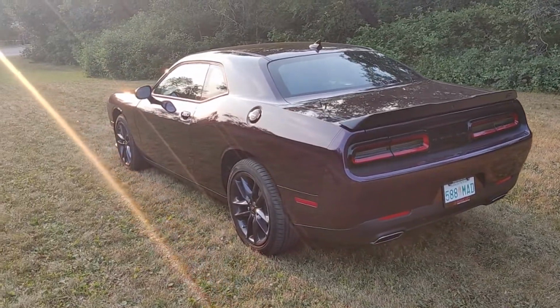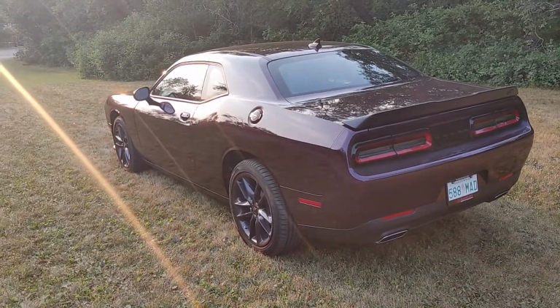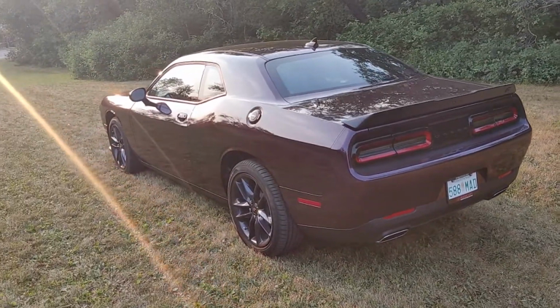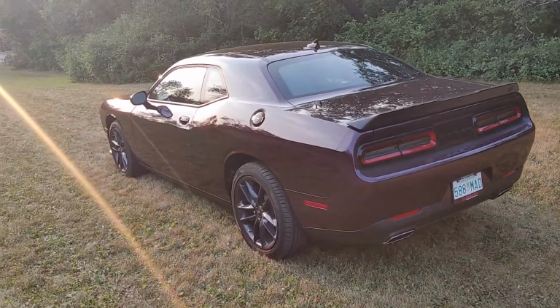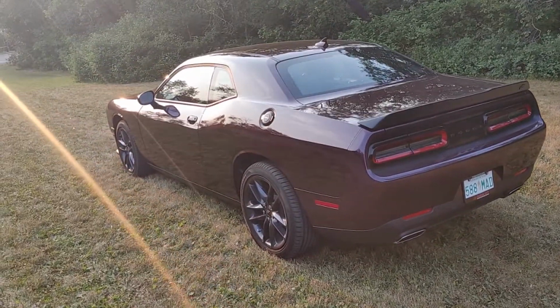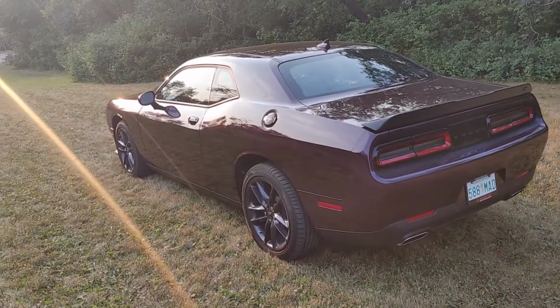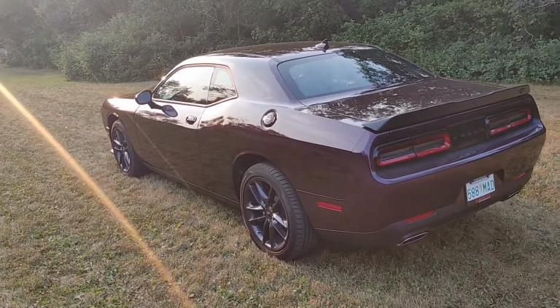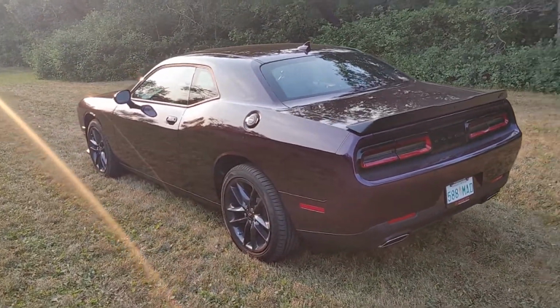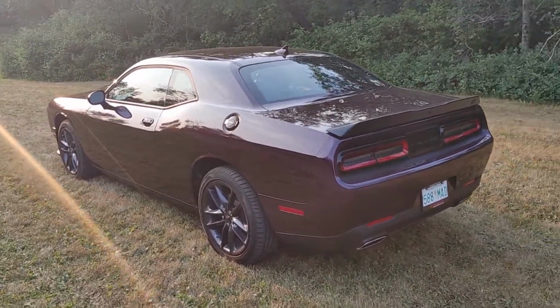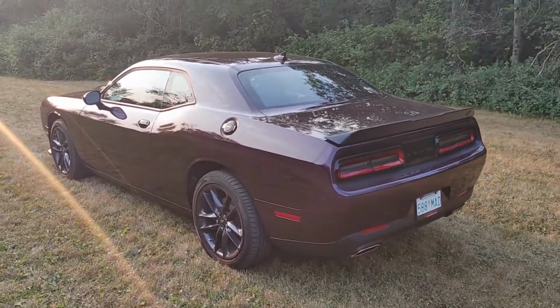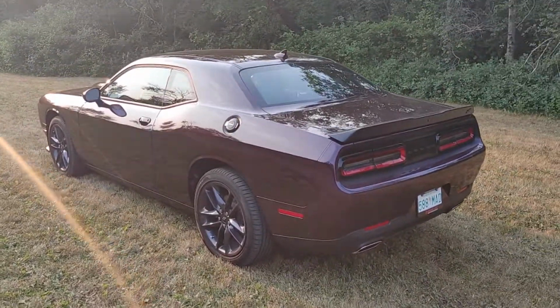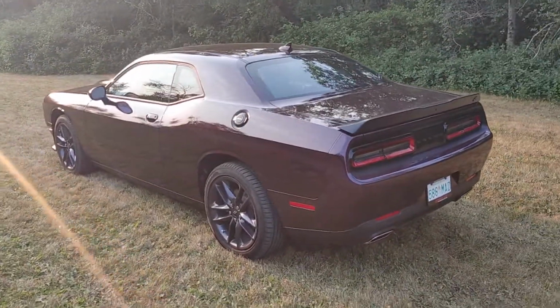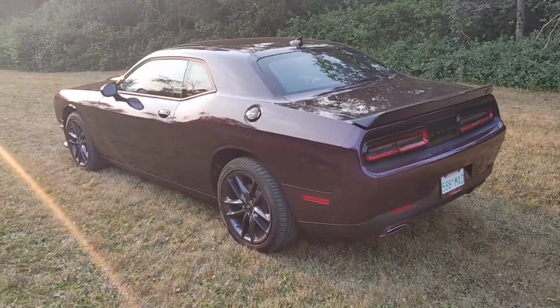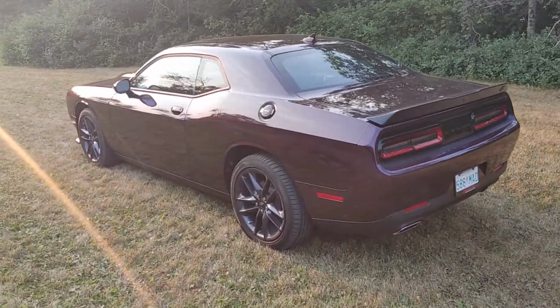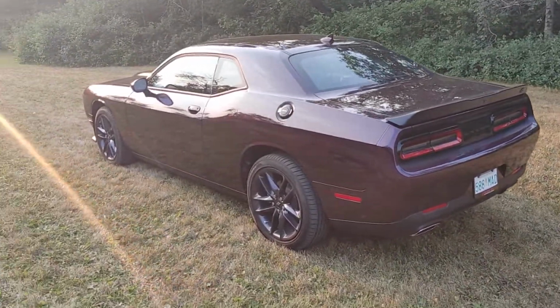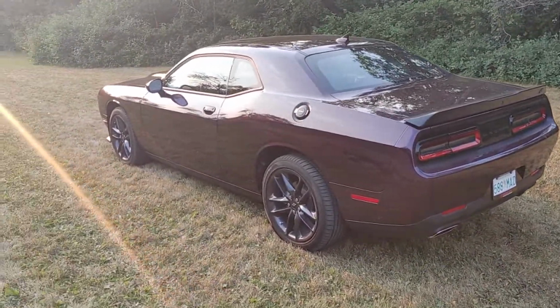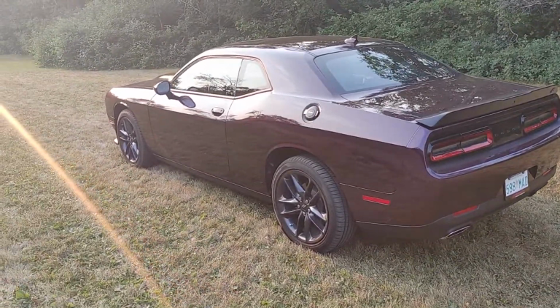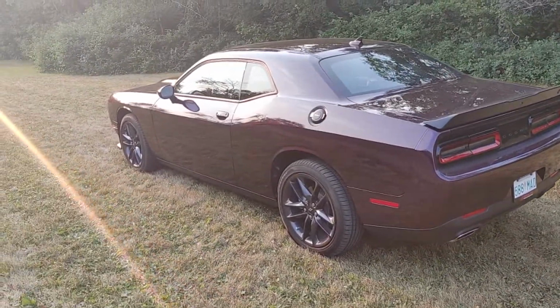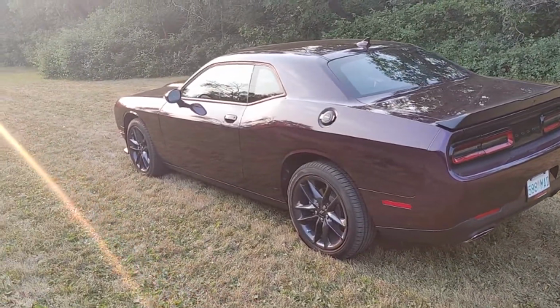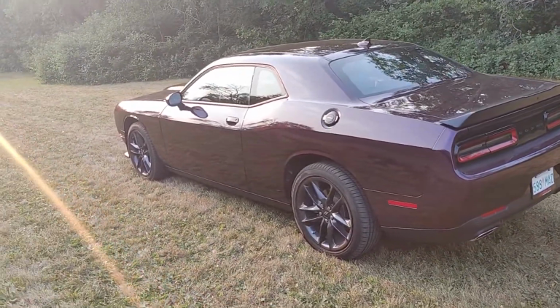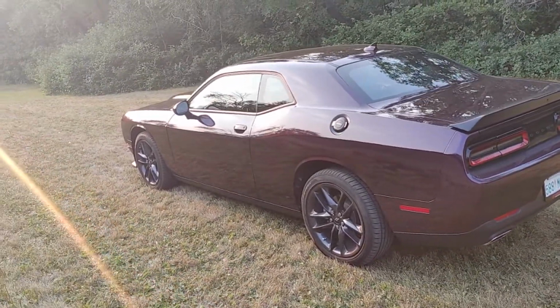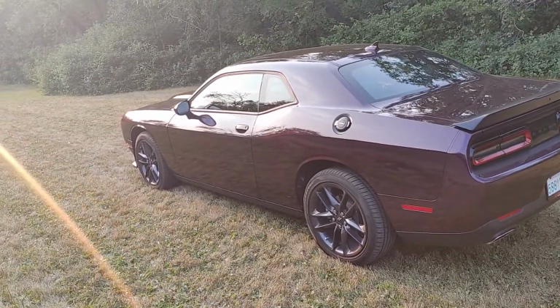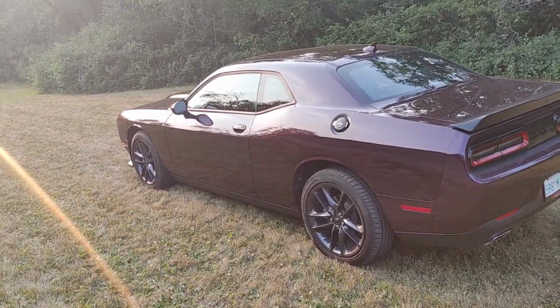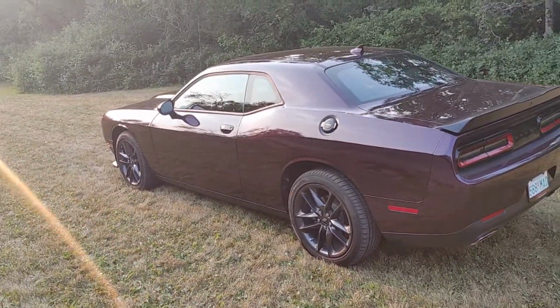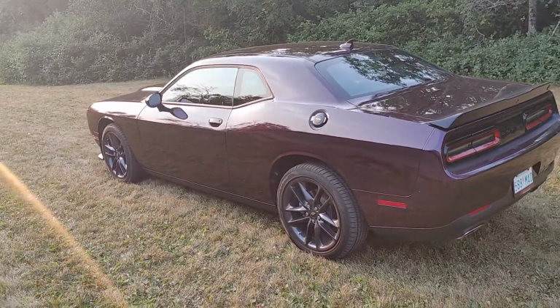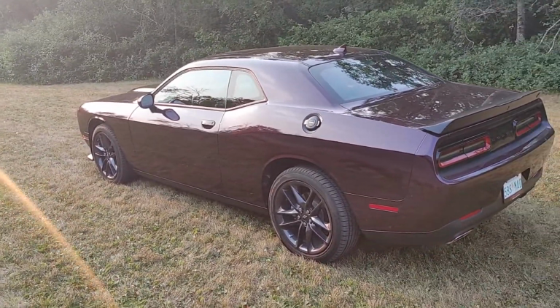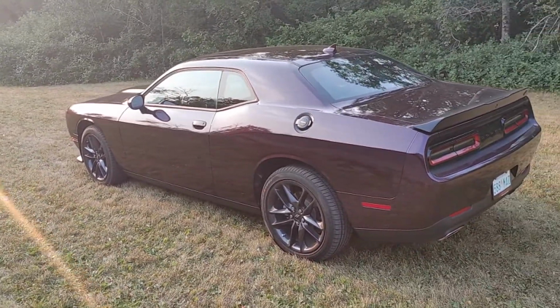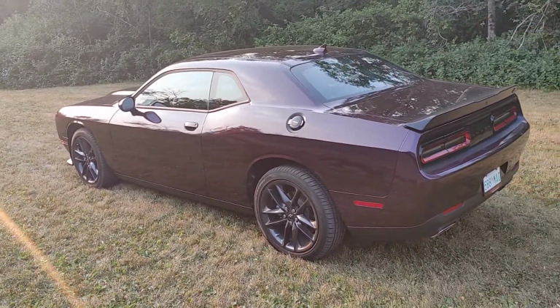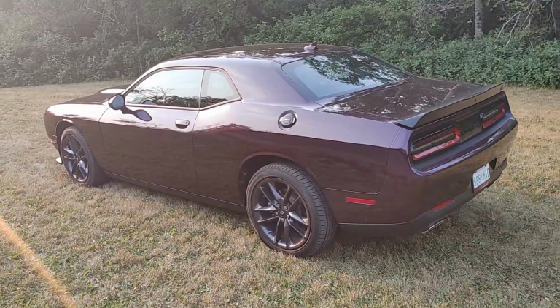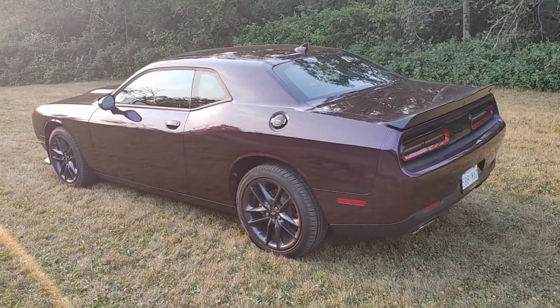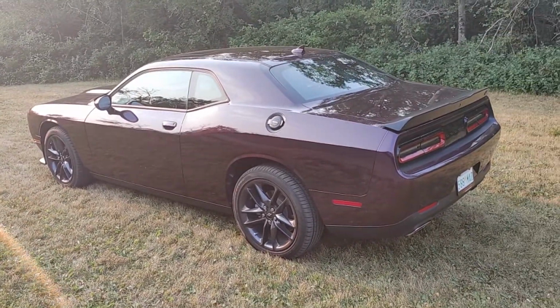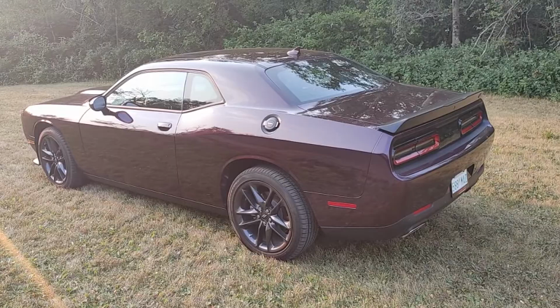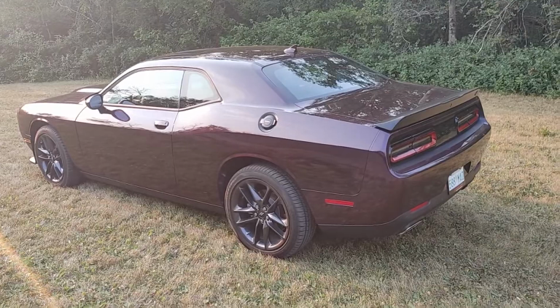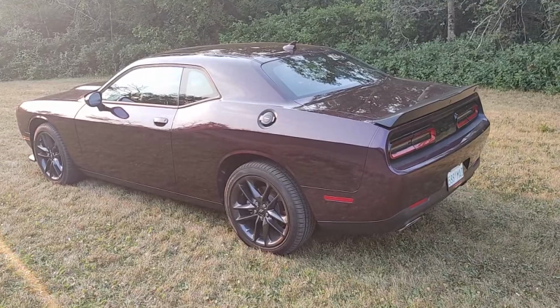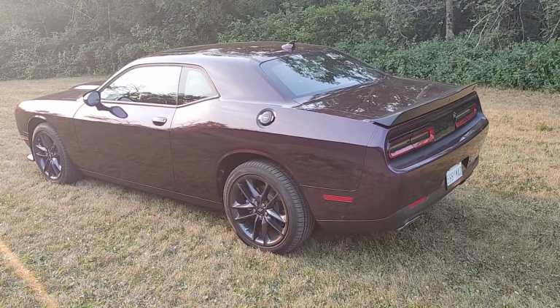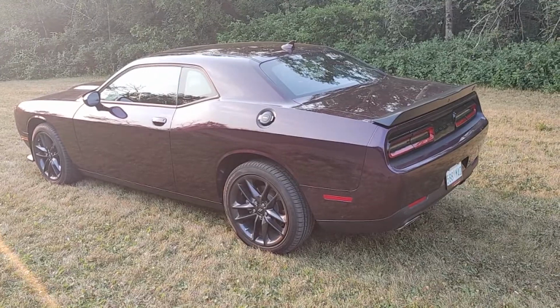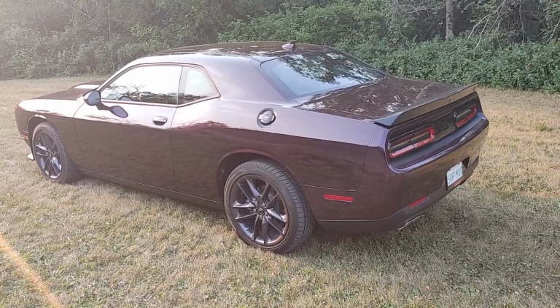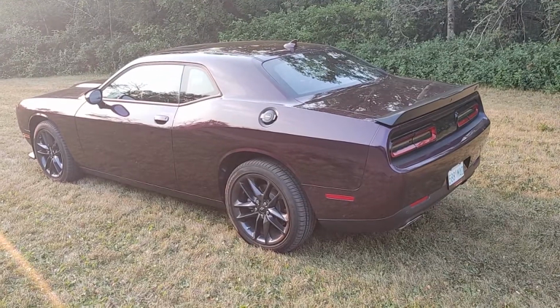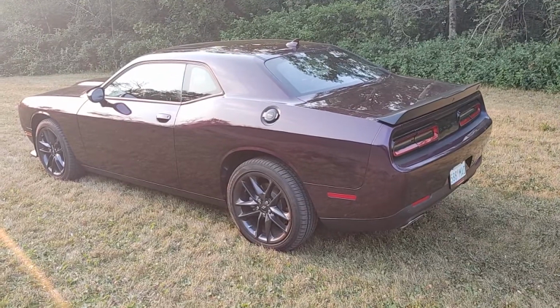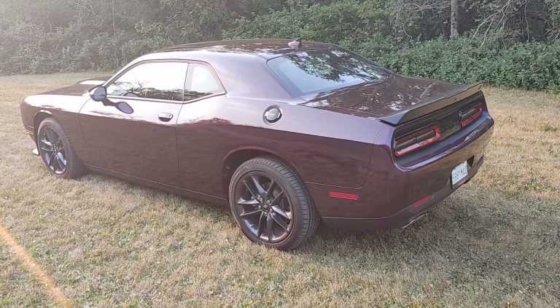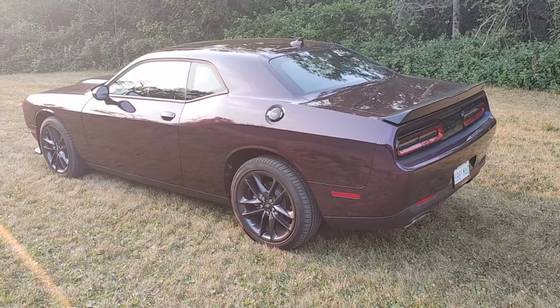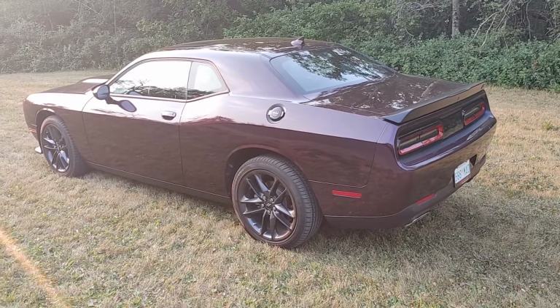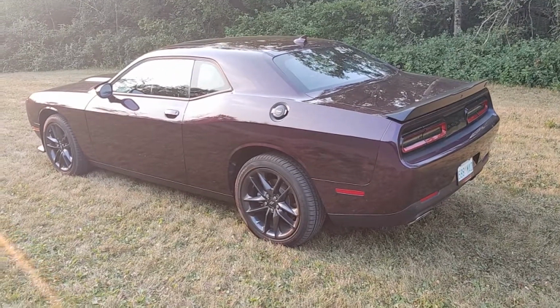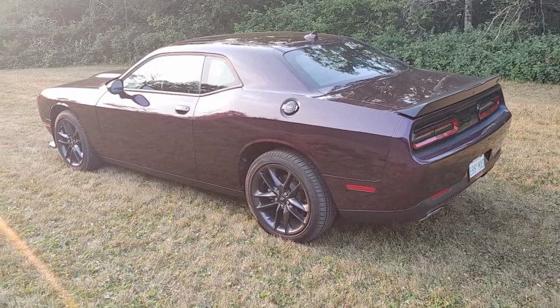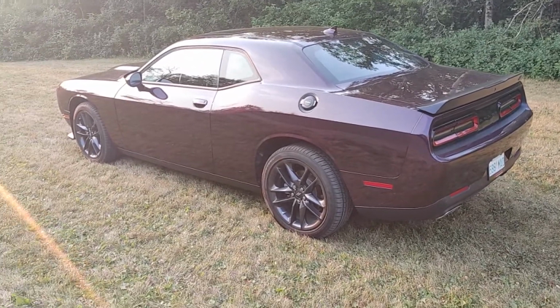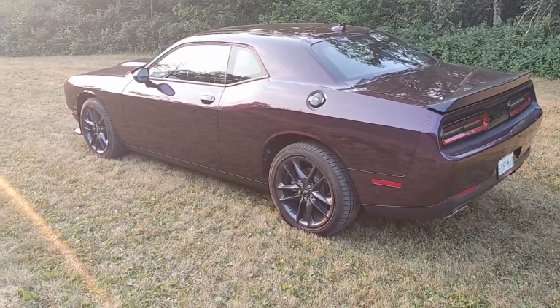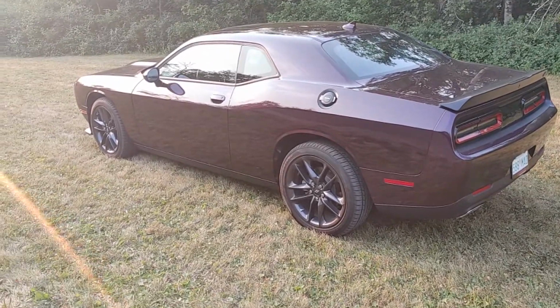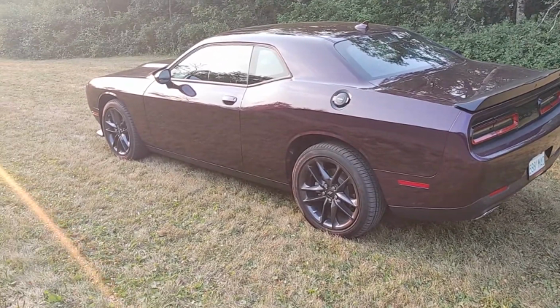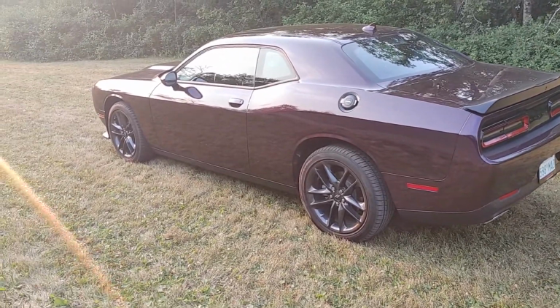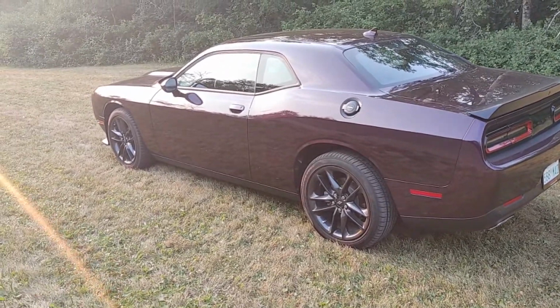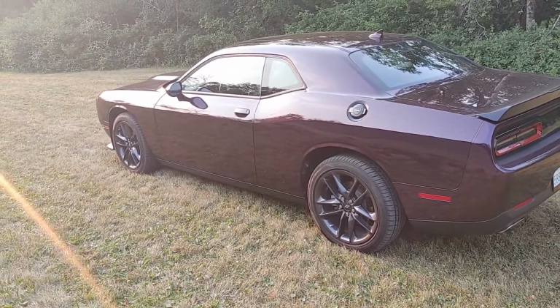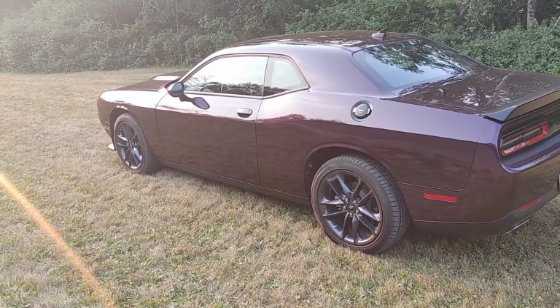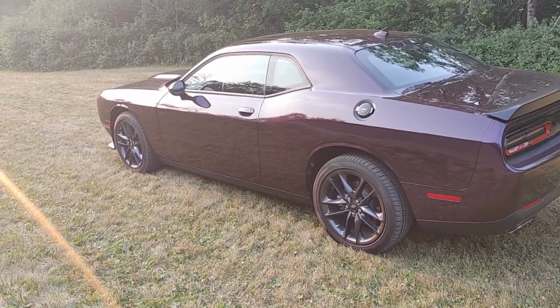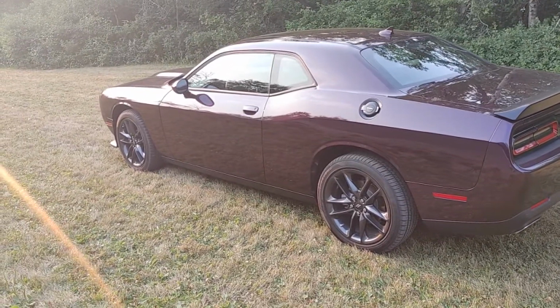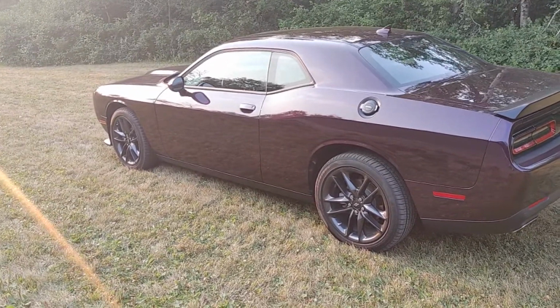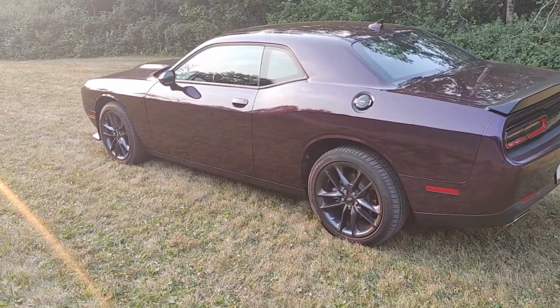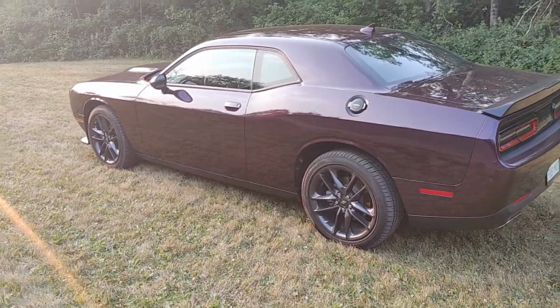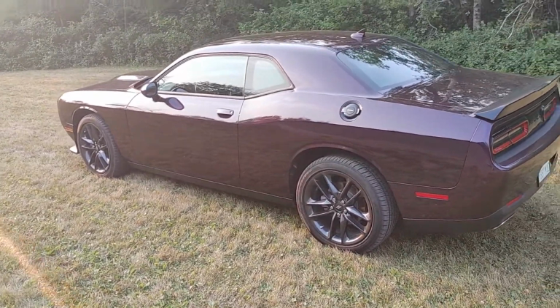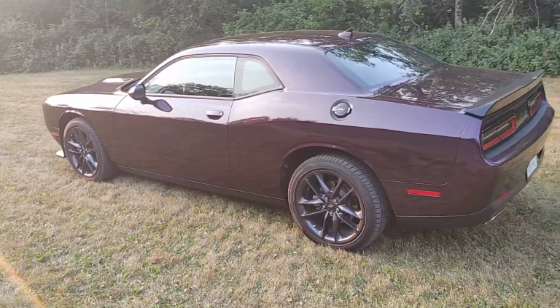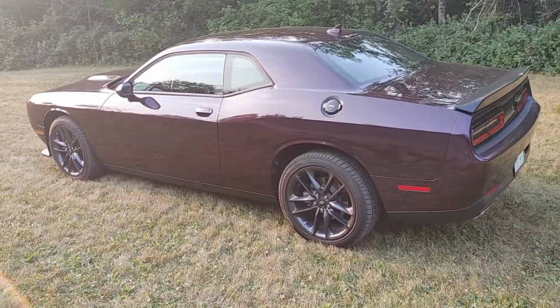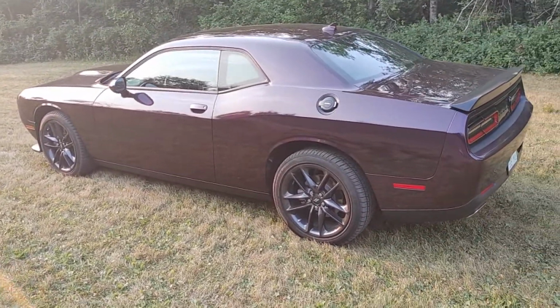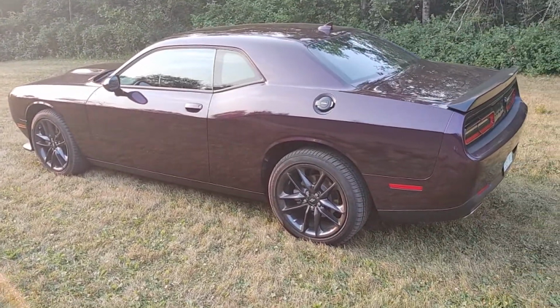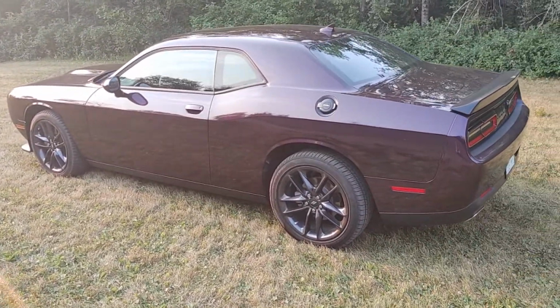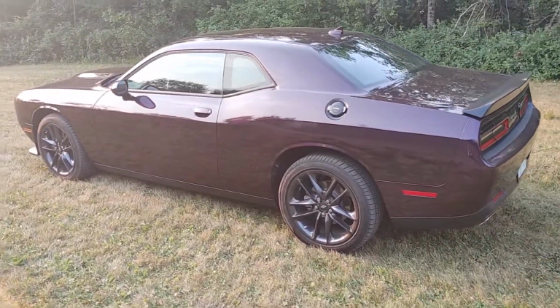This has the black top package, so you get the black badging, the black rims — 20-inch rims right there.